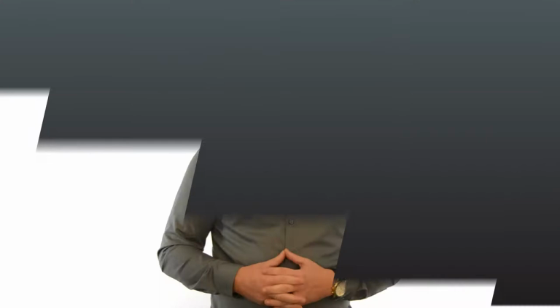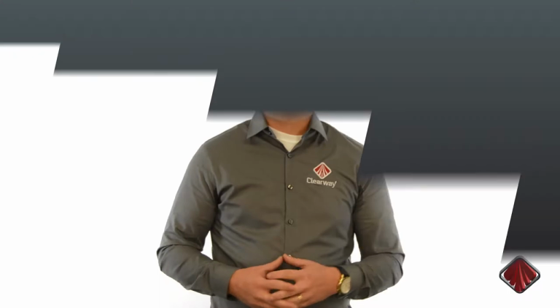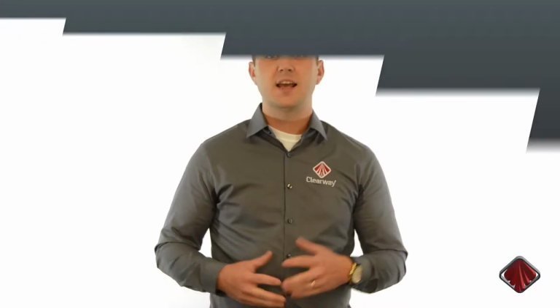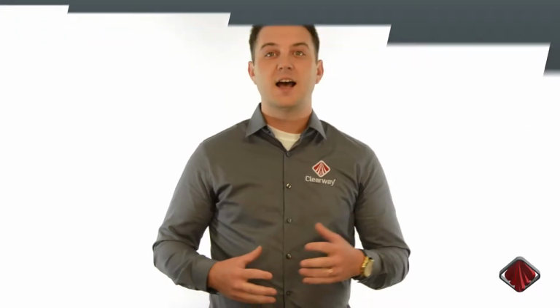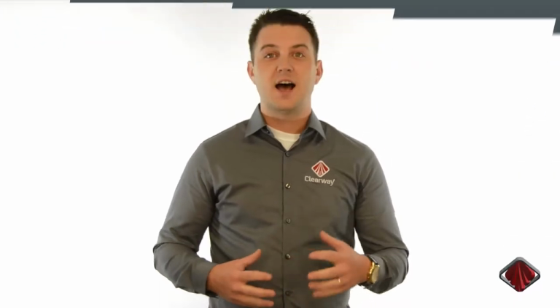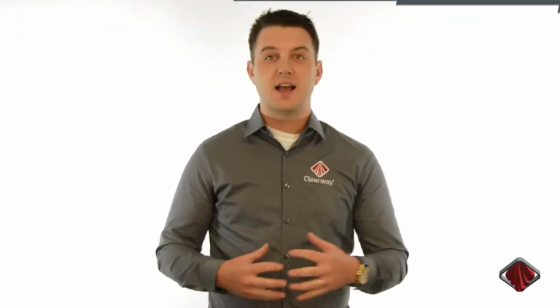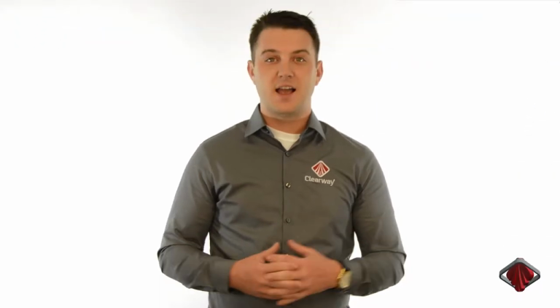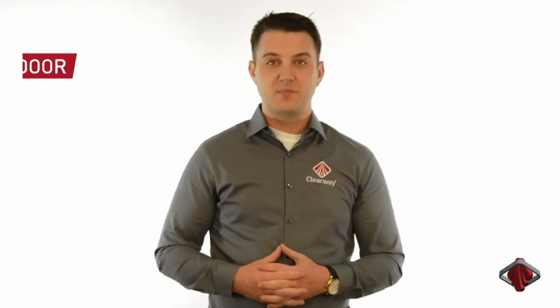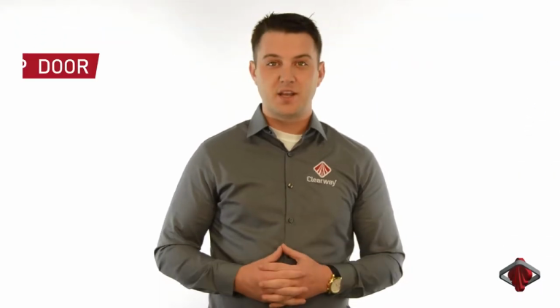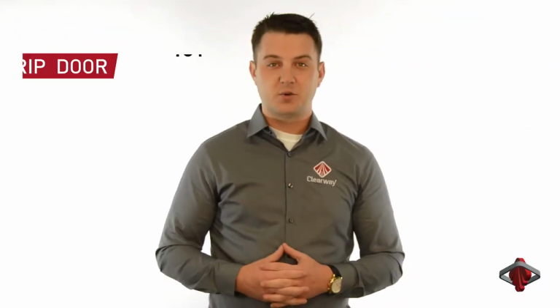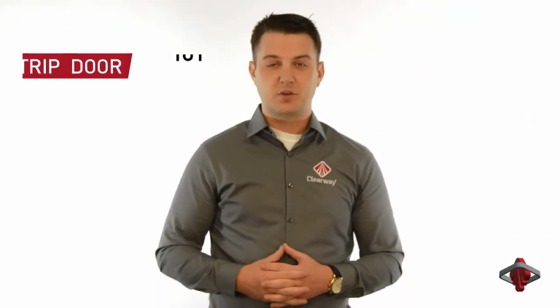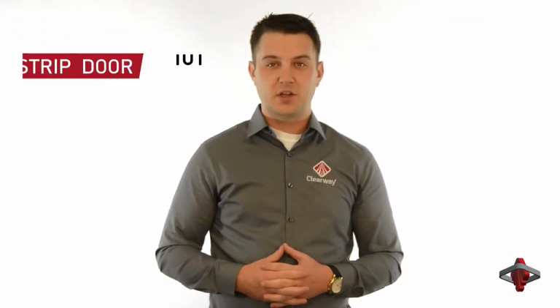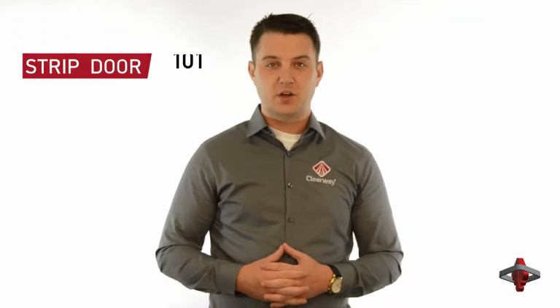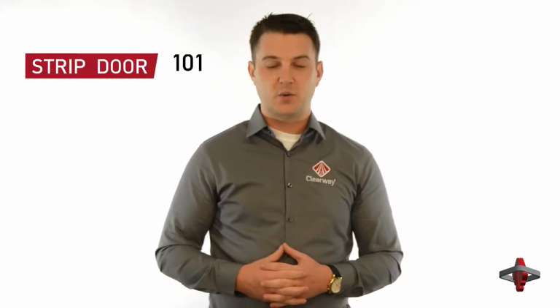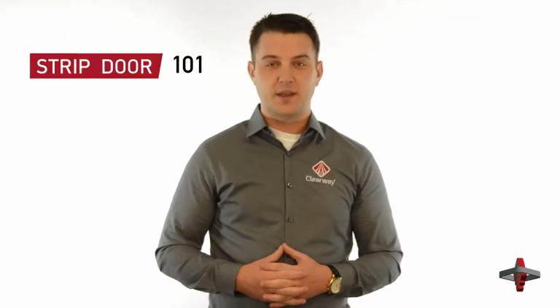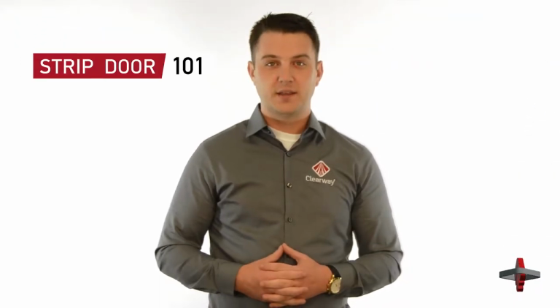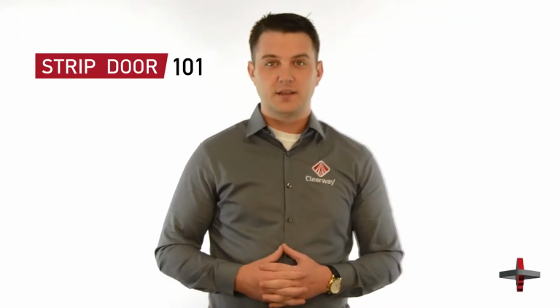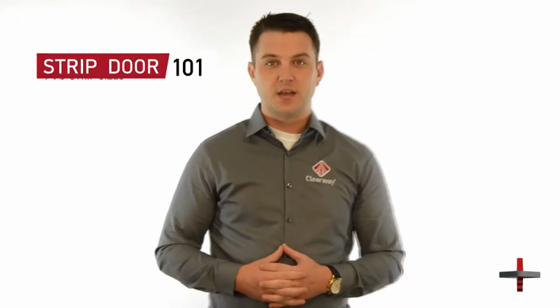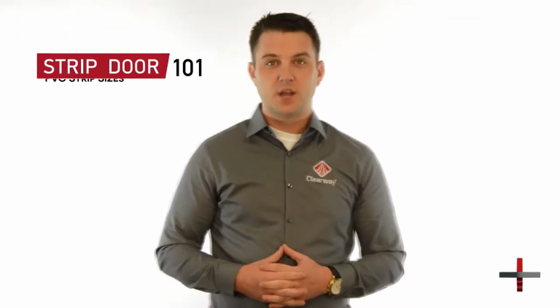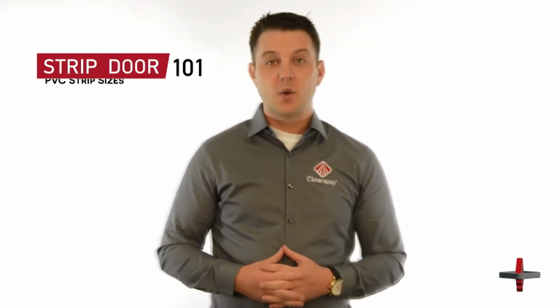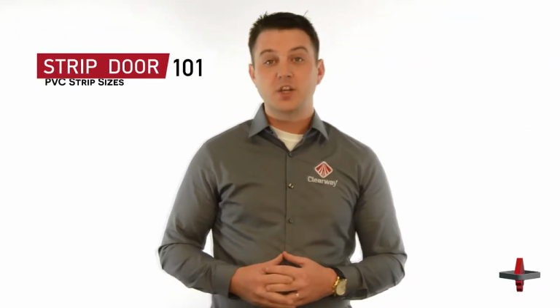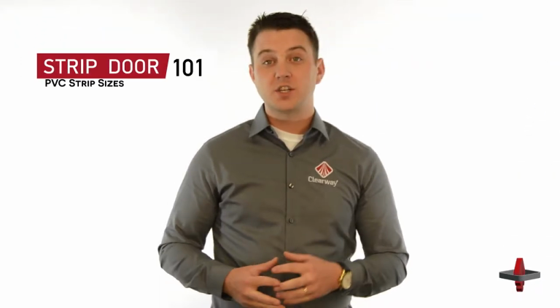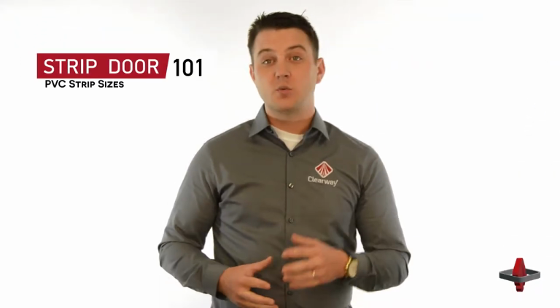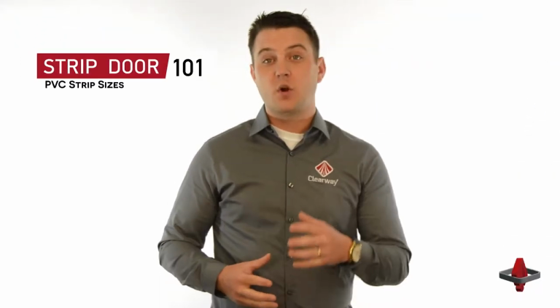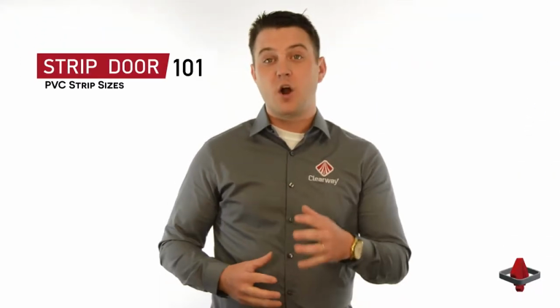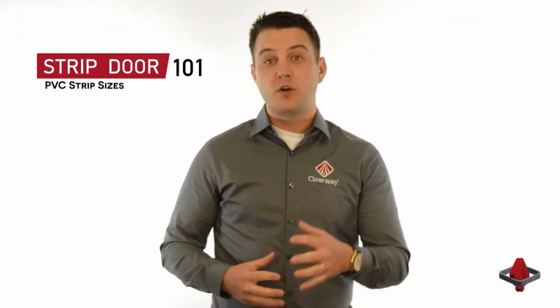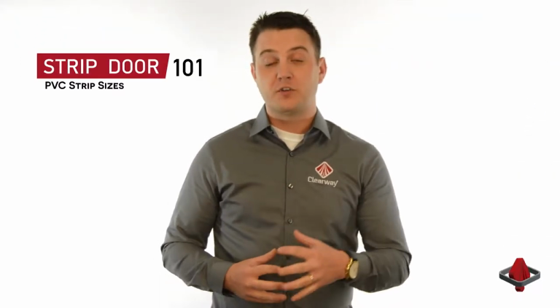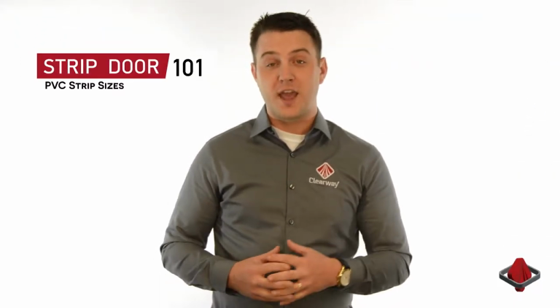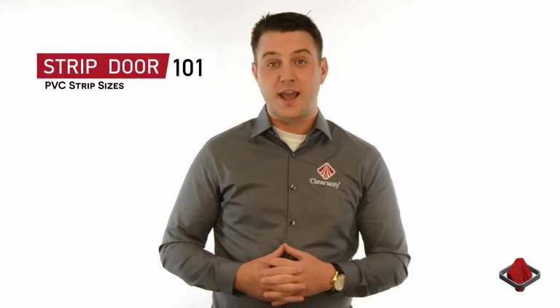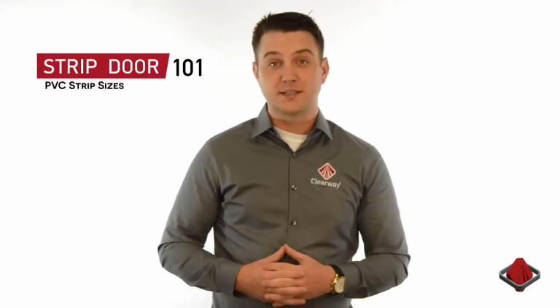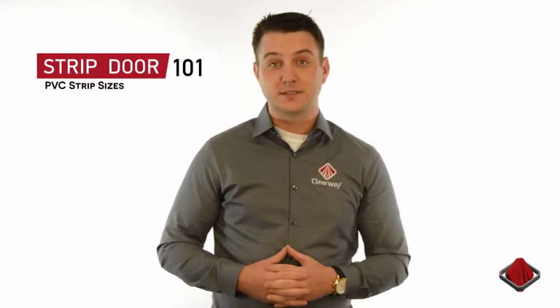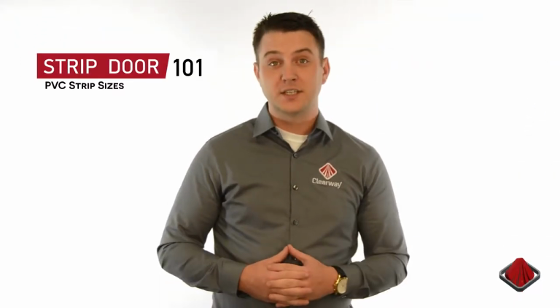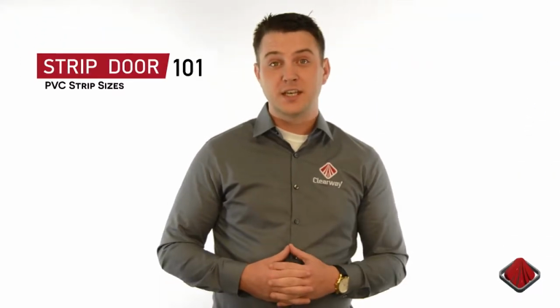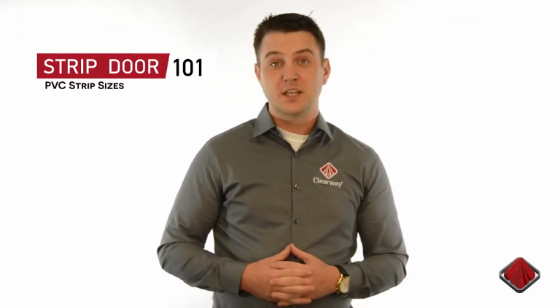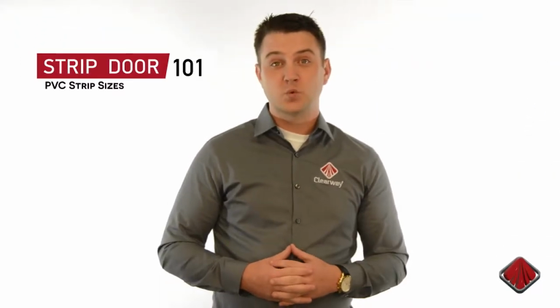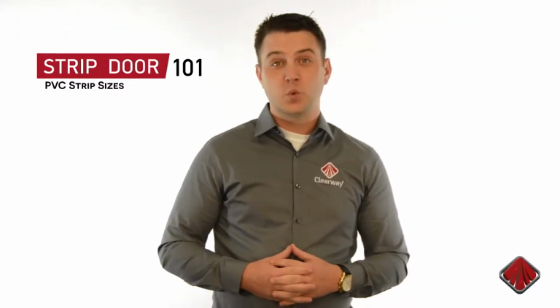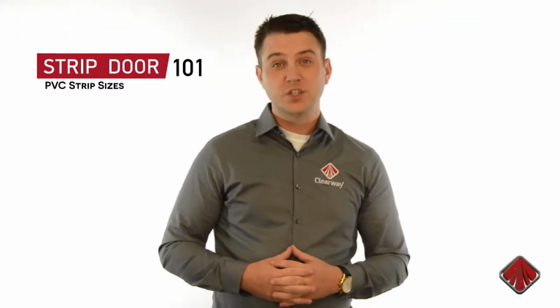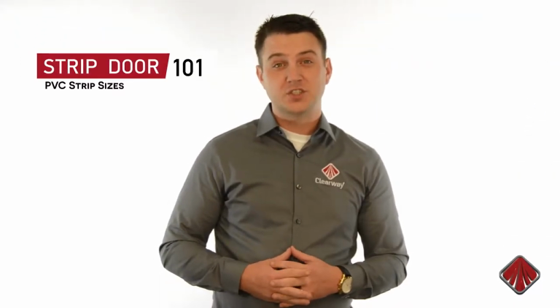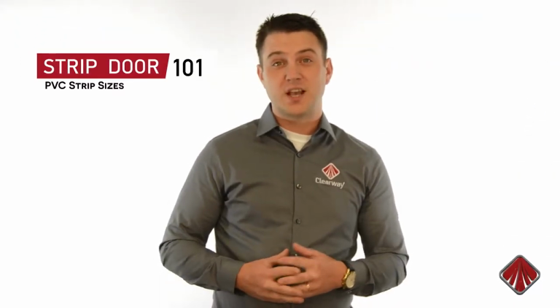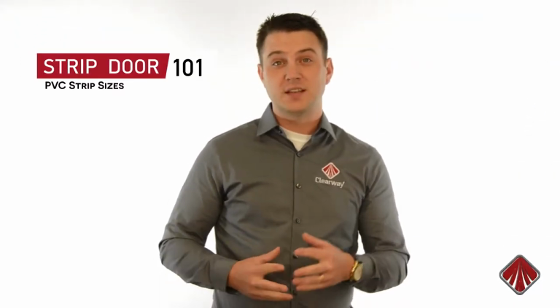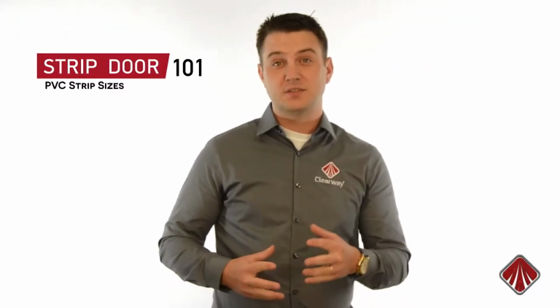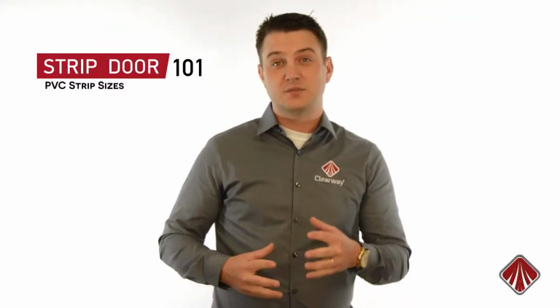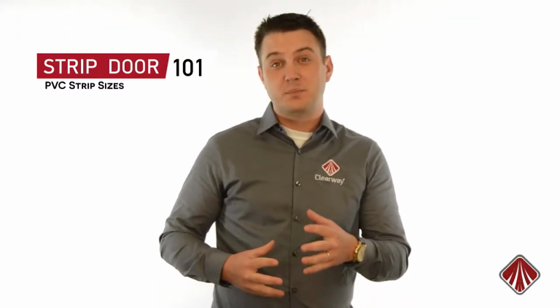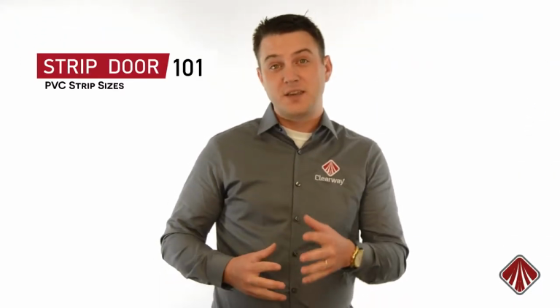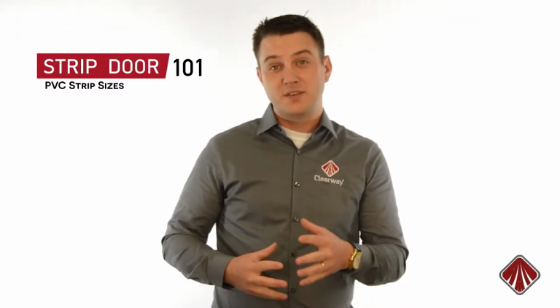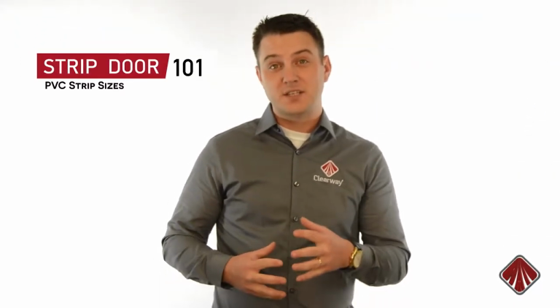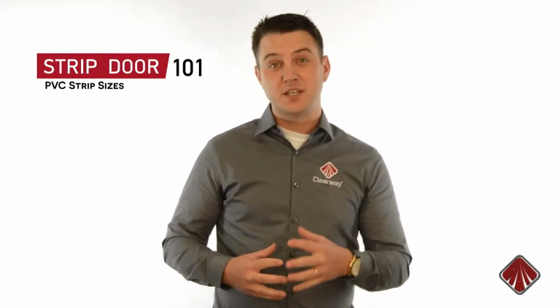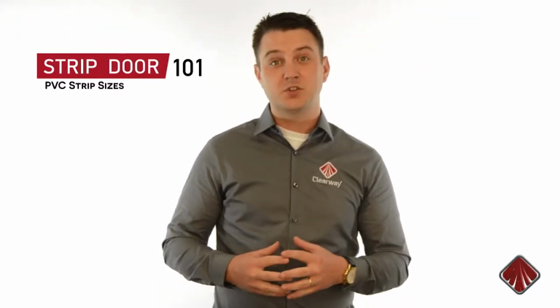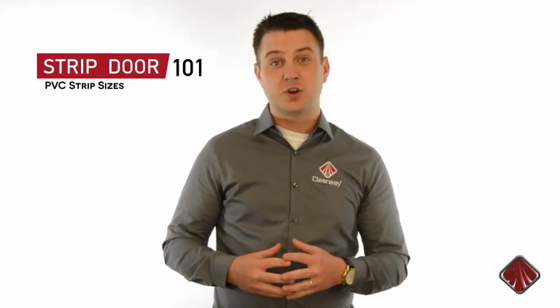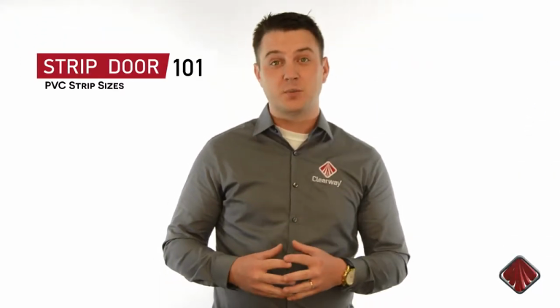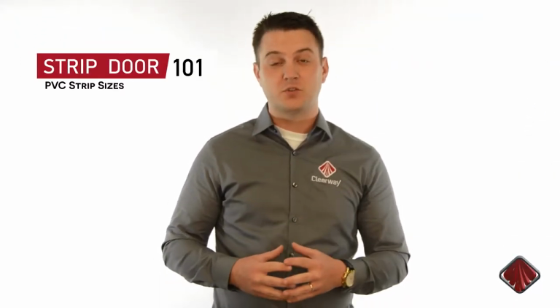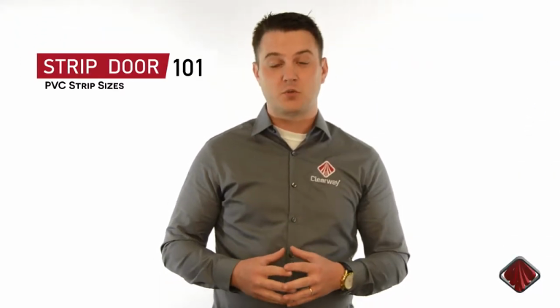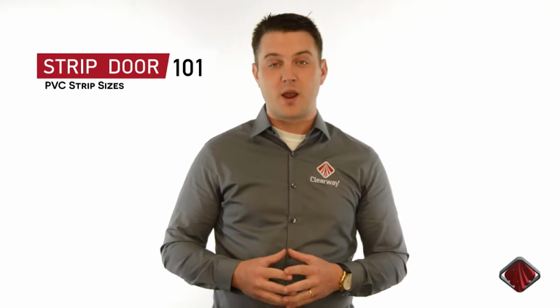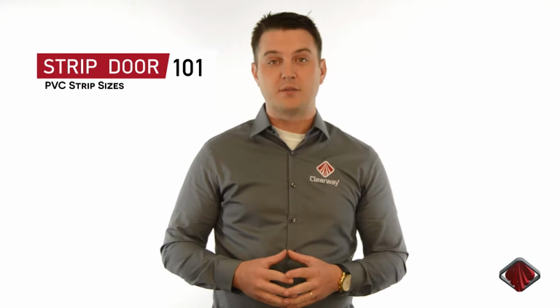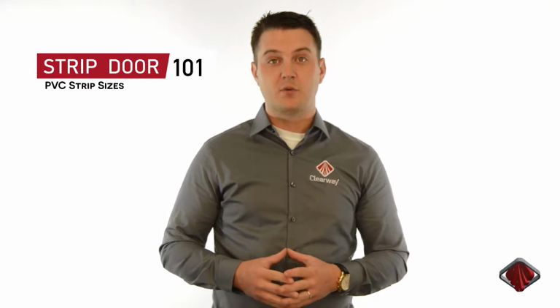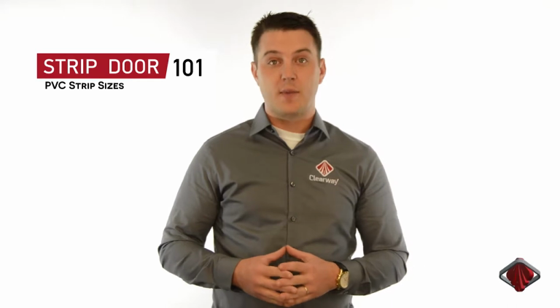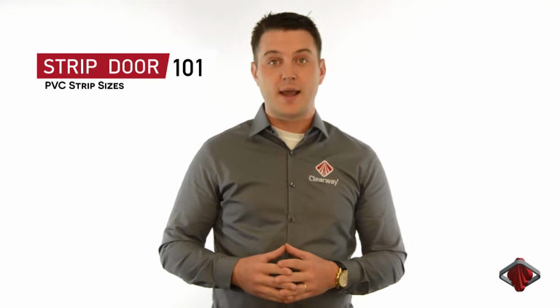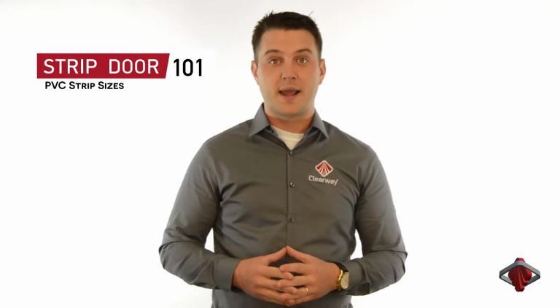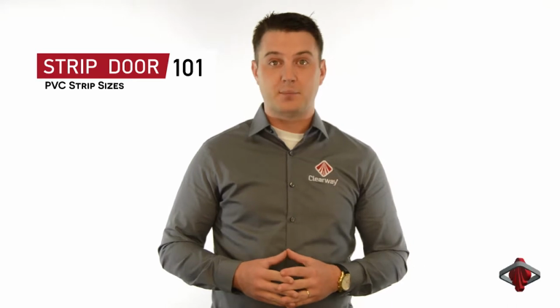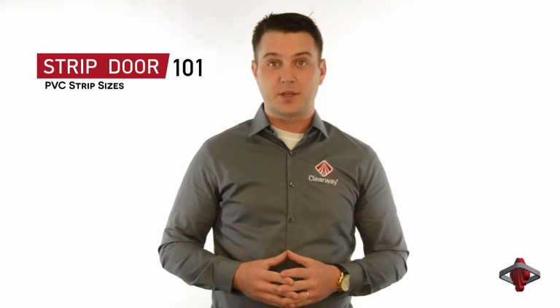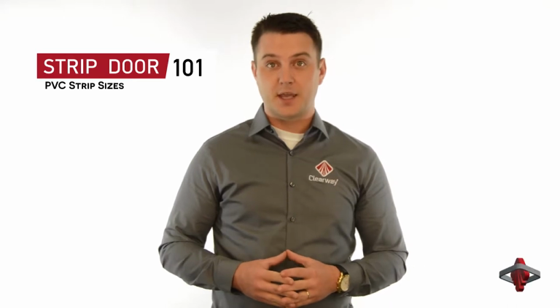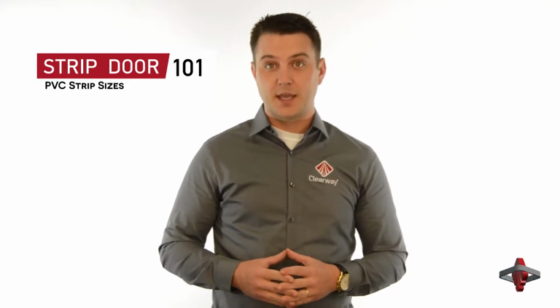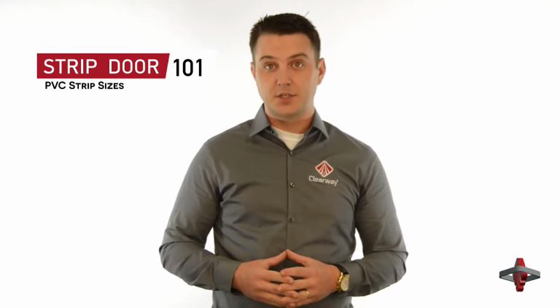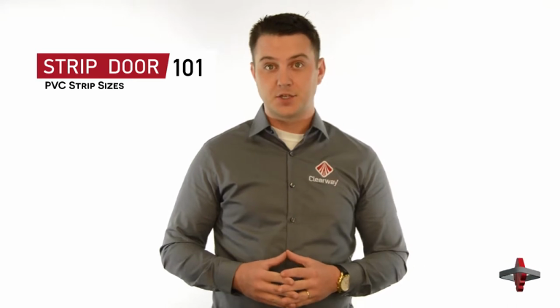Hi, I'm Nick with Clearway. A question we're often asked is which size of PVC strip is right for my application?